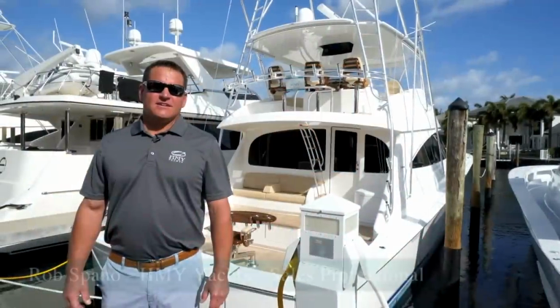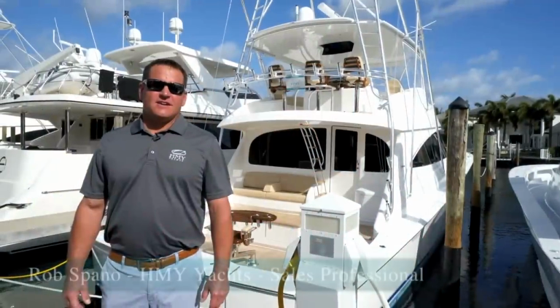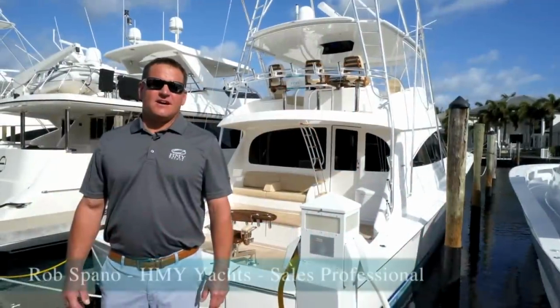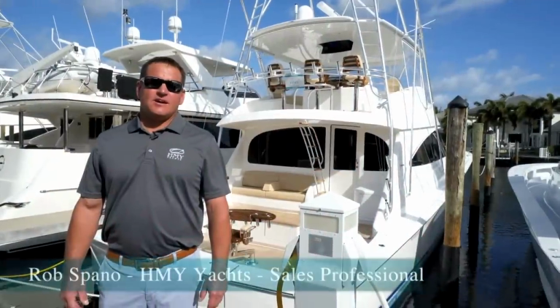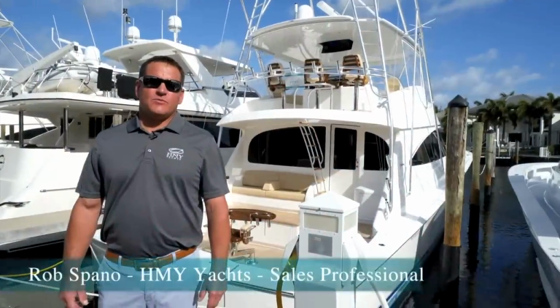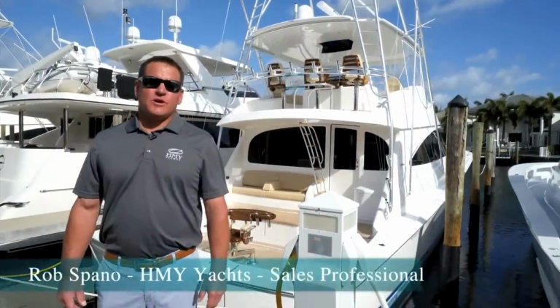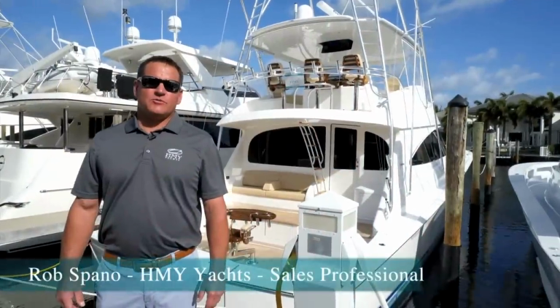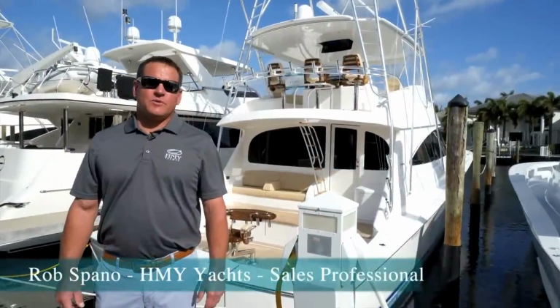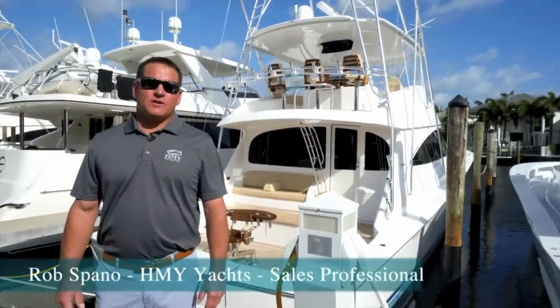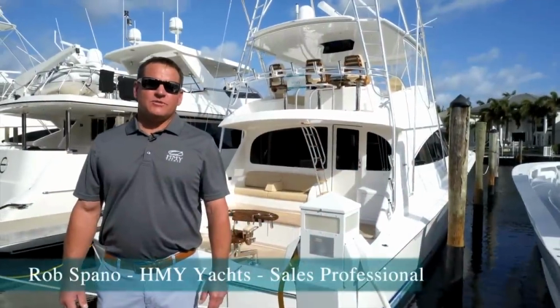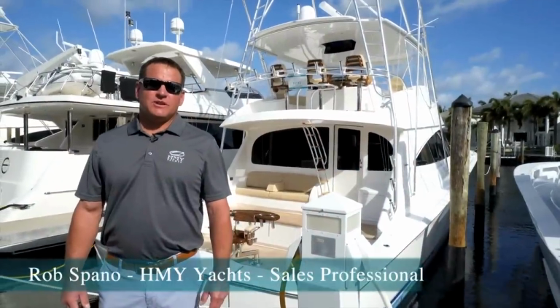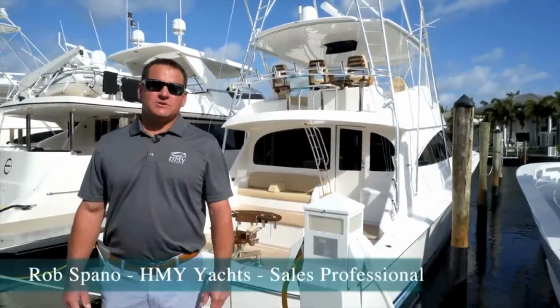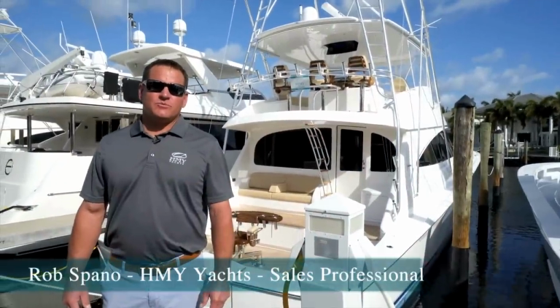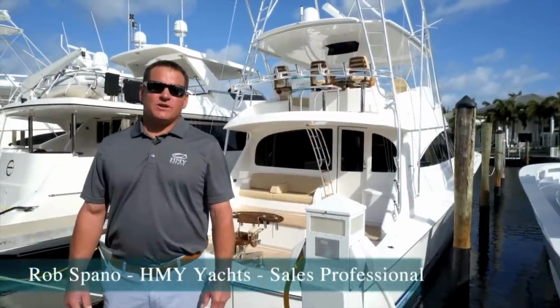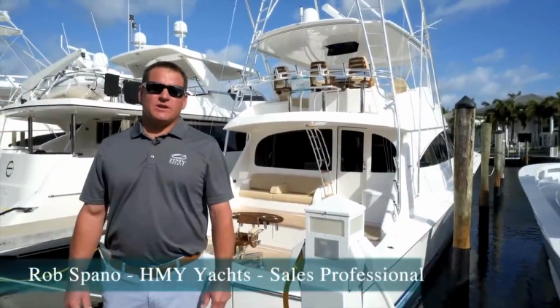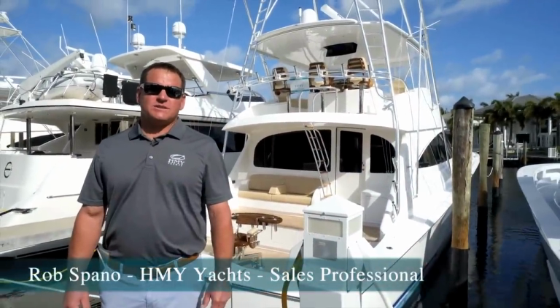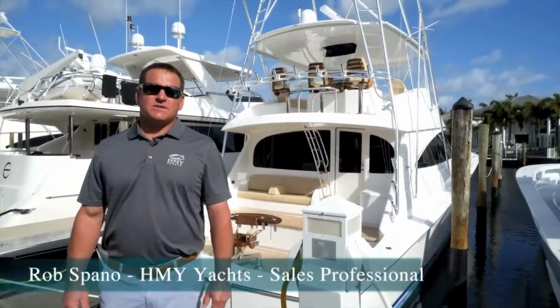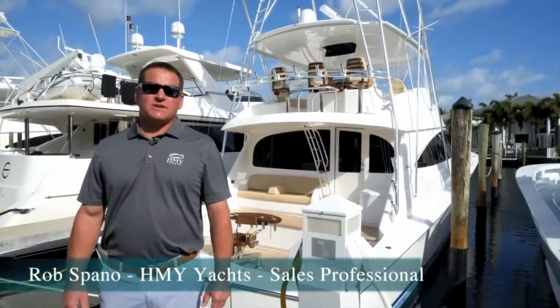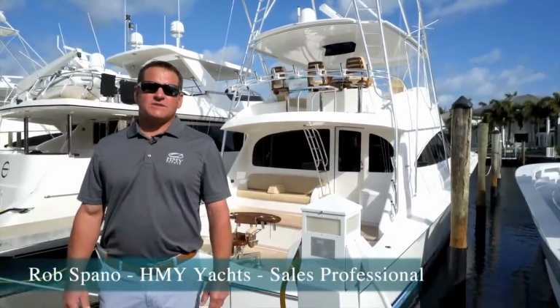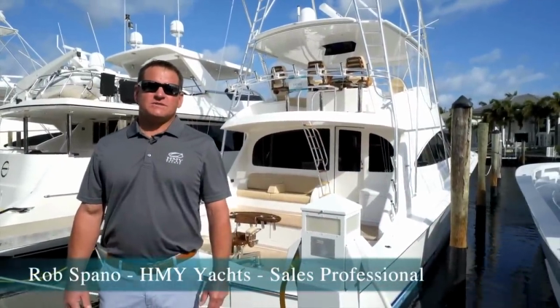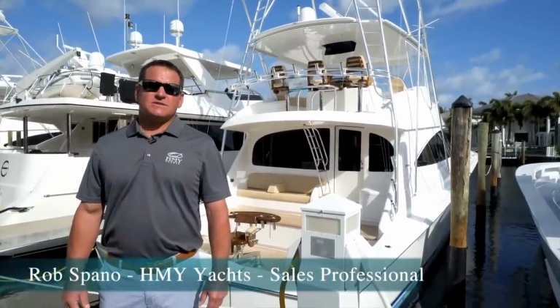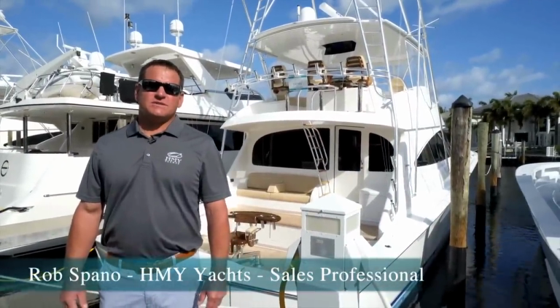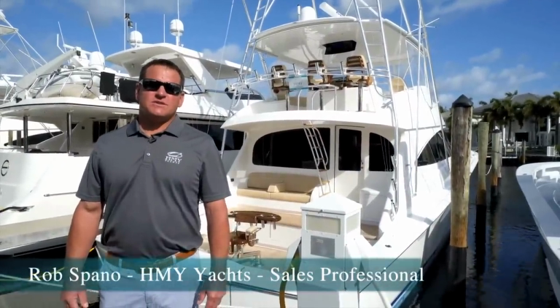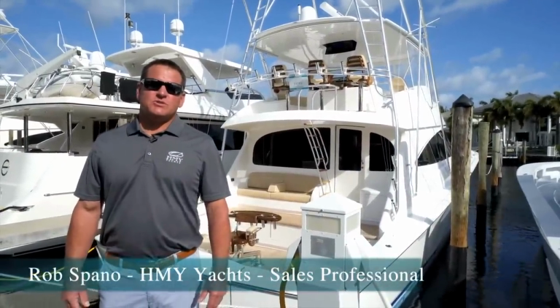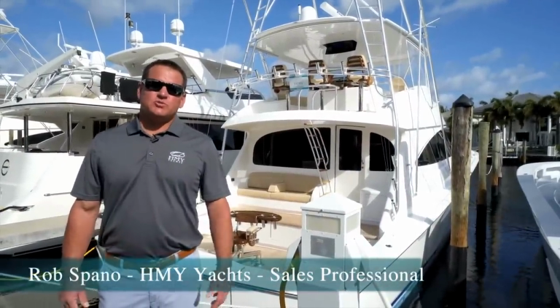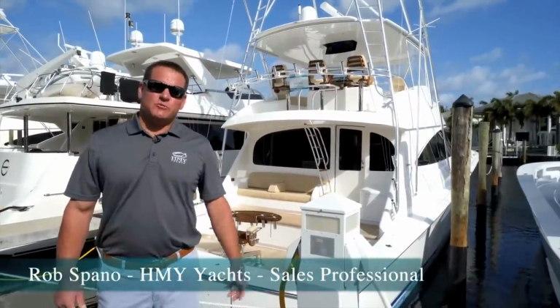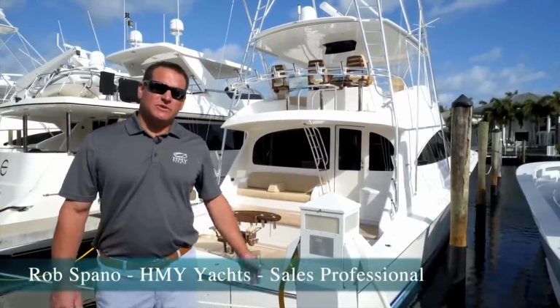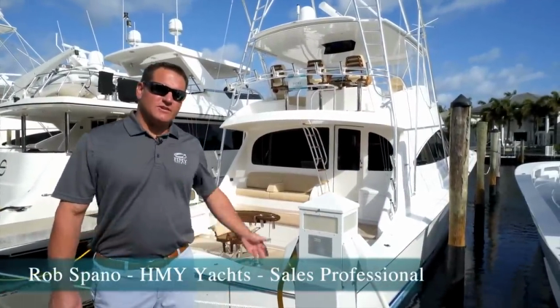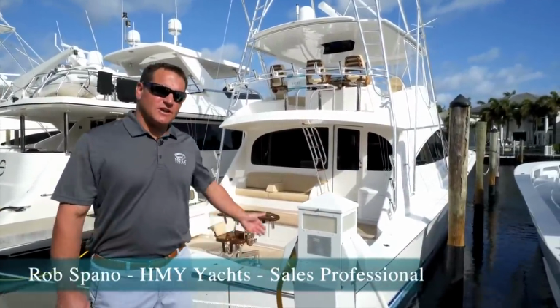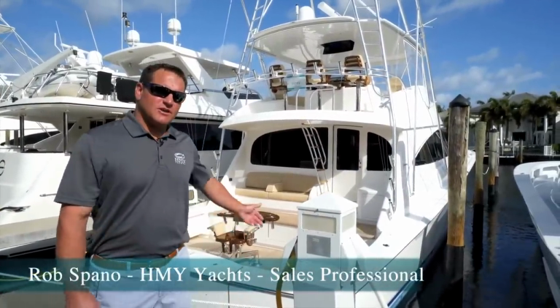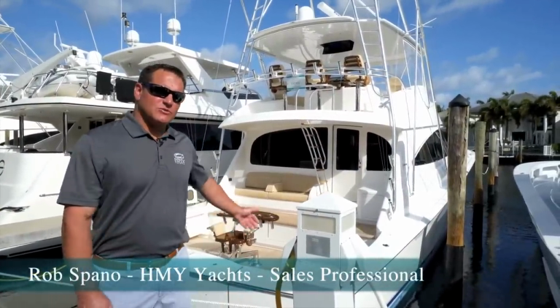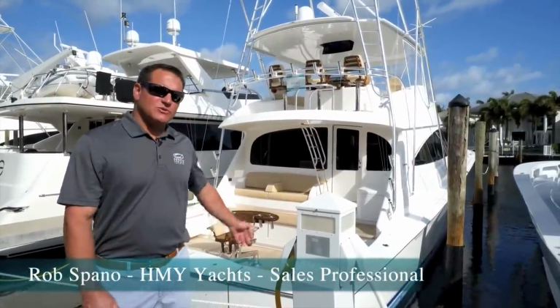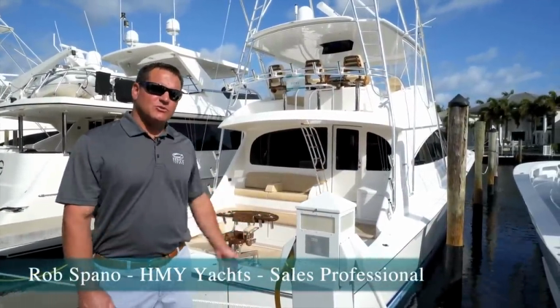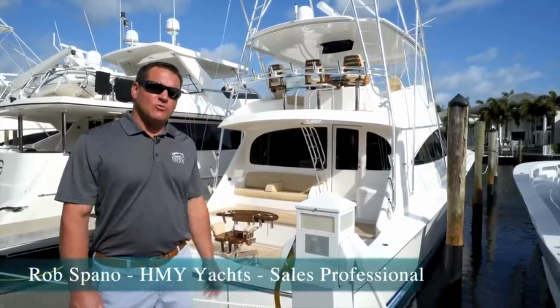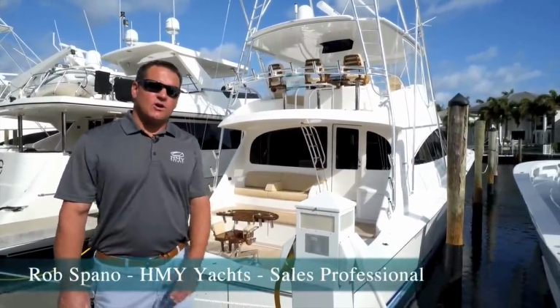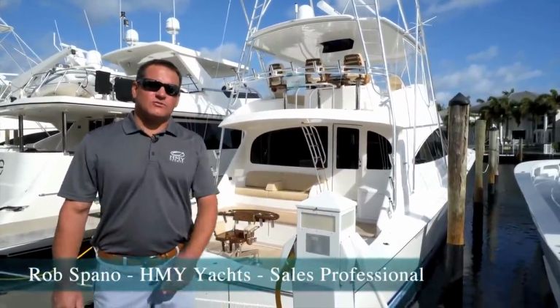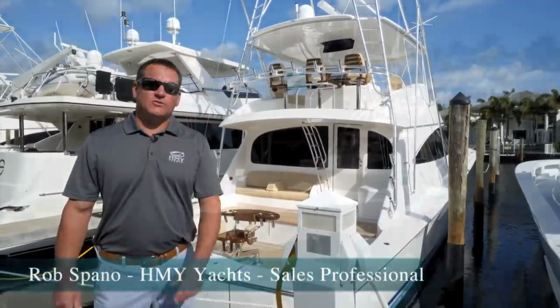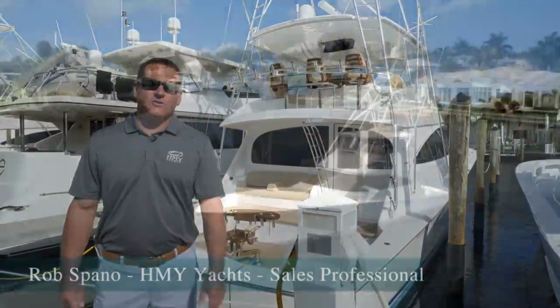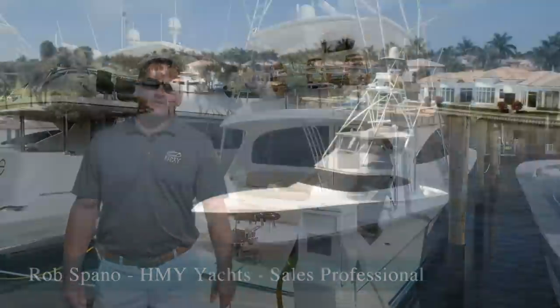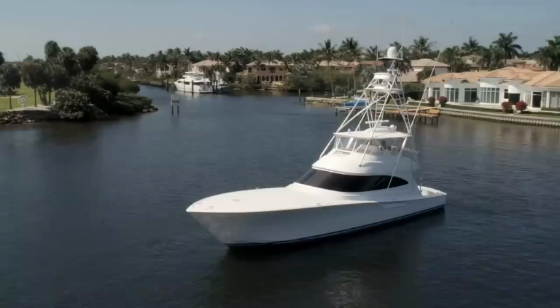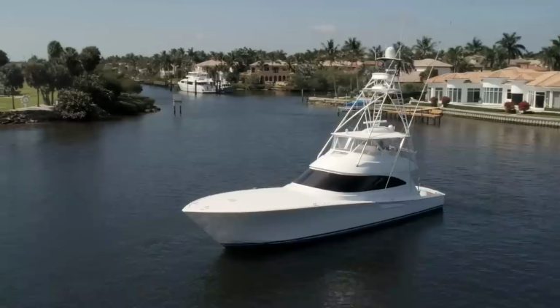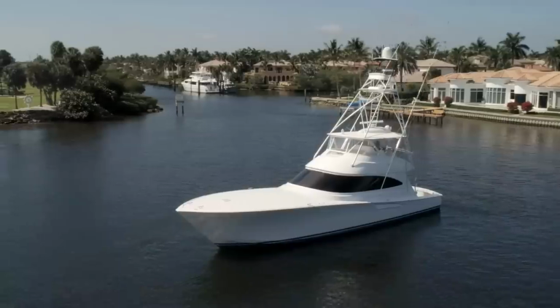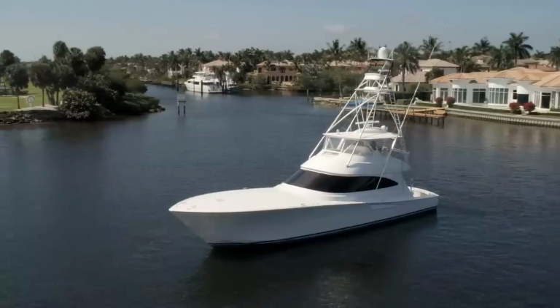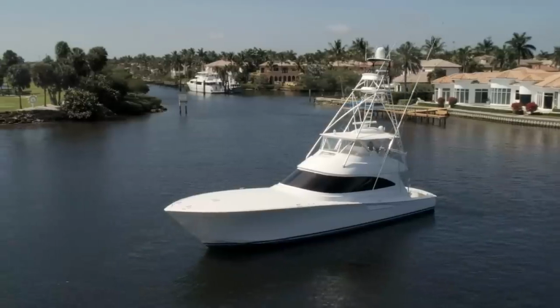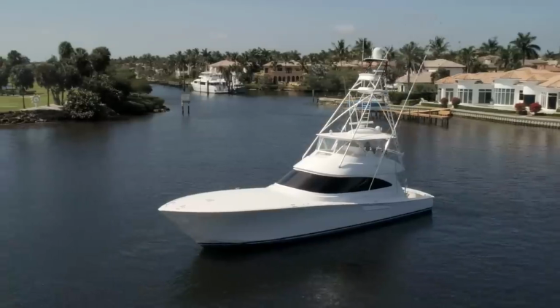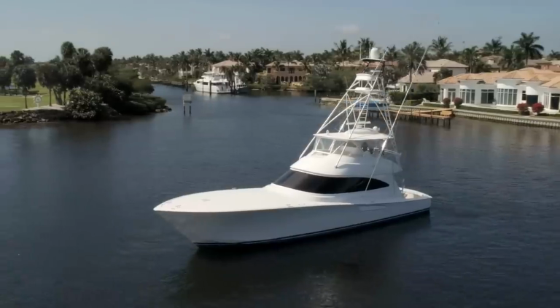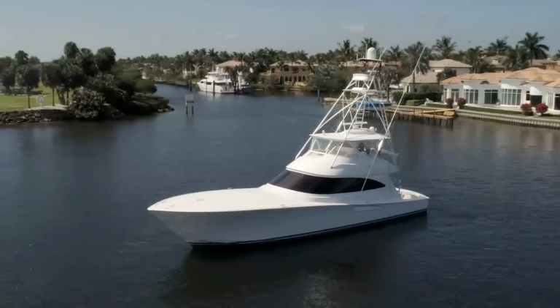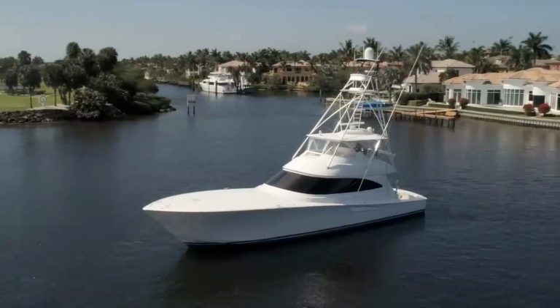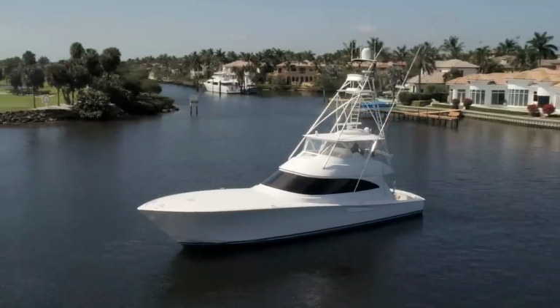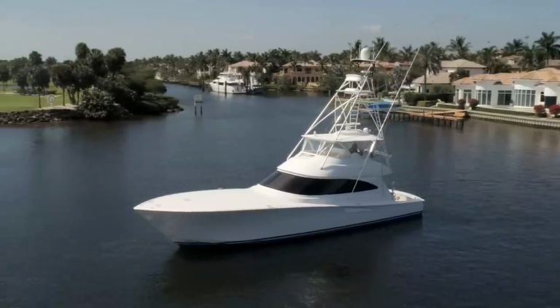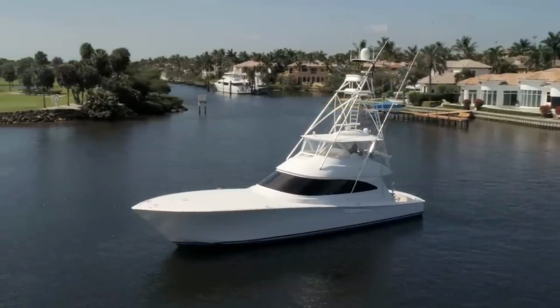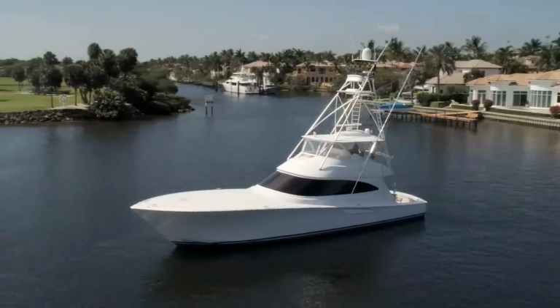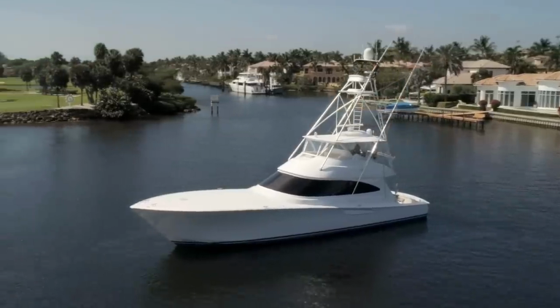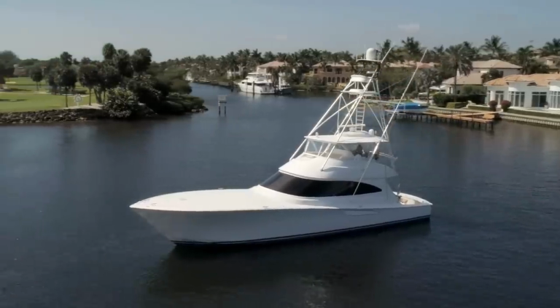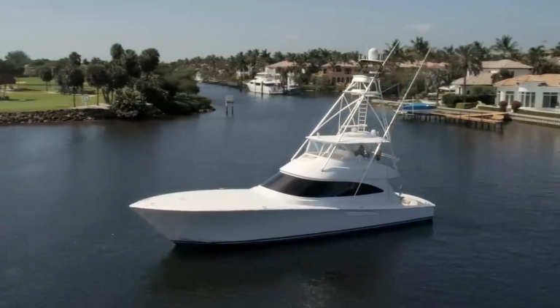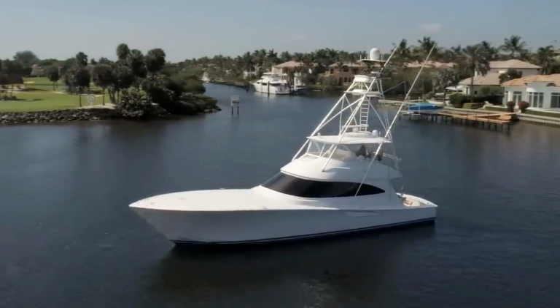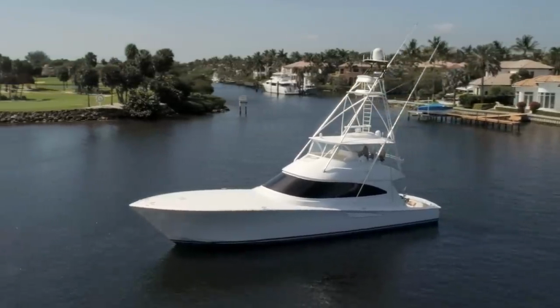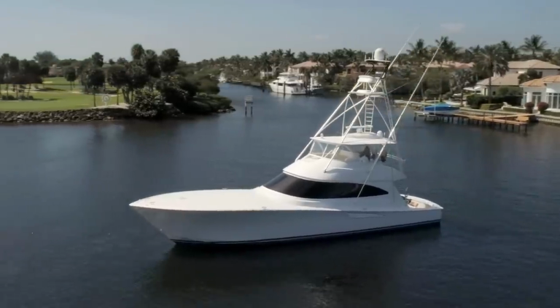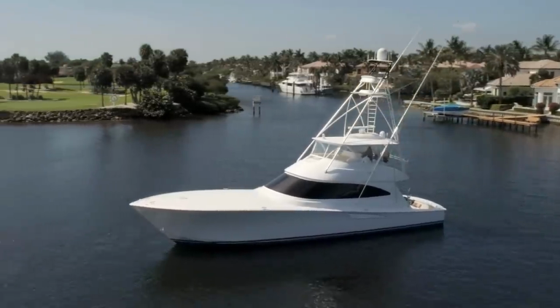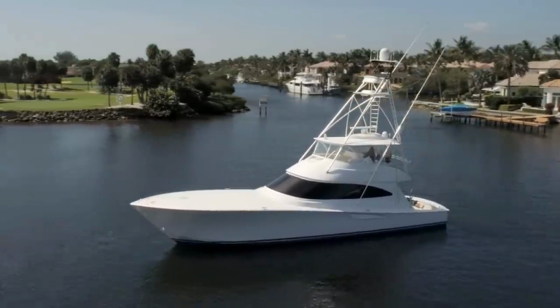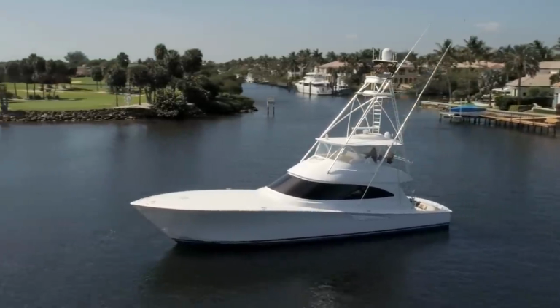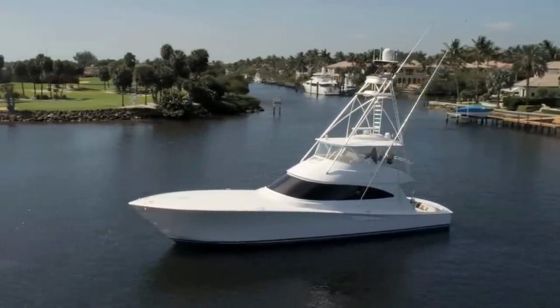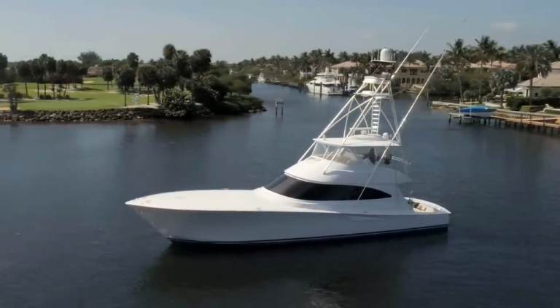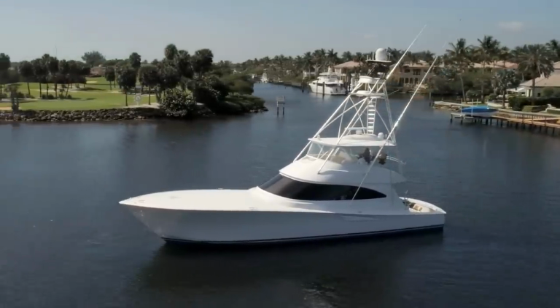Hi, I'm Rob Spannell with HMI Yacht Sales. Join me today as we do a walkthrough on this 2019 Viking 72 convertible.